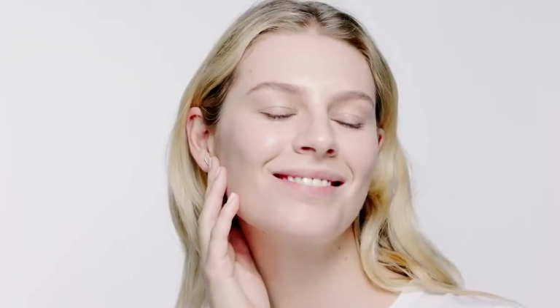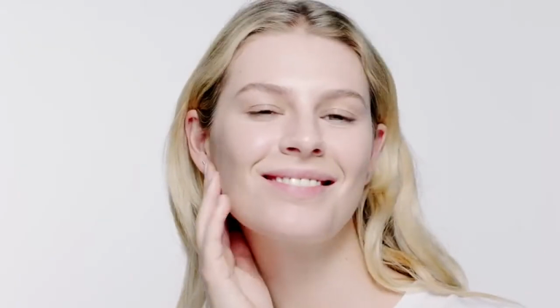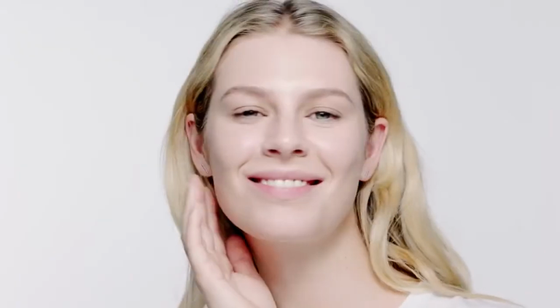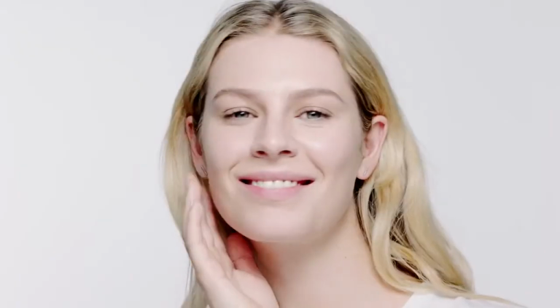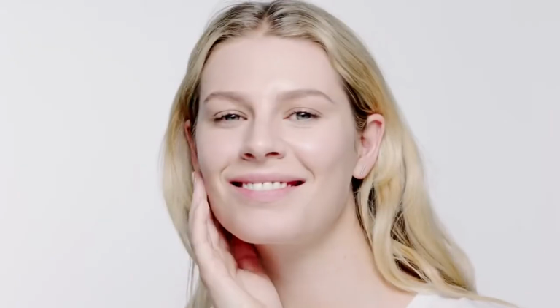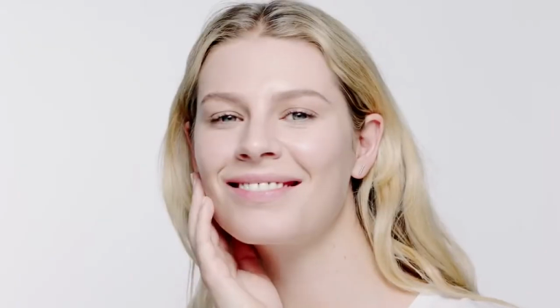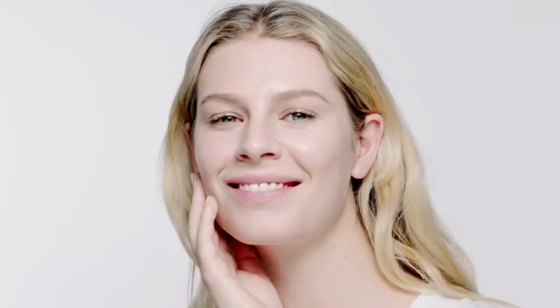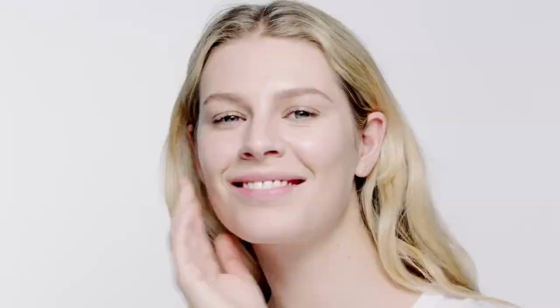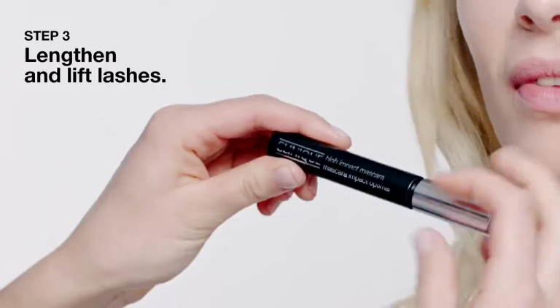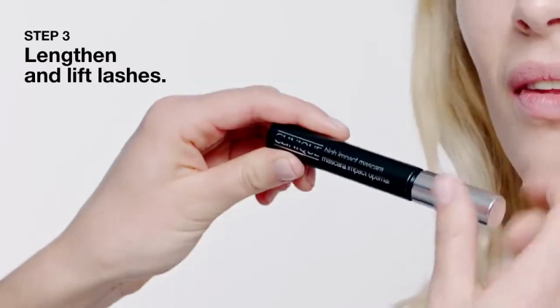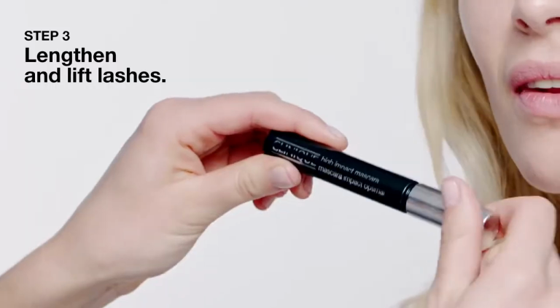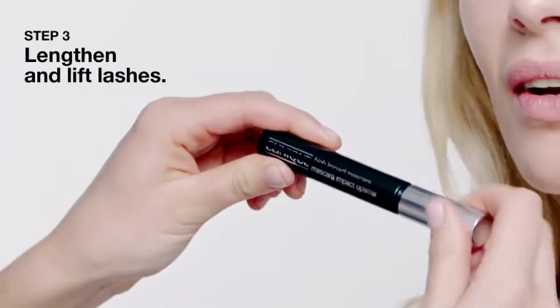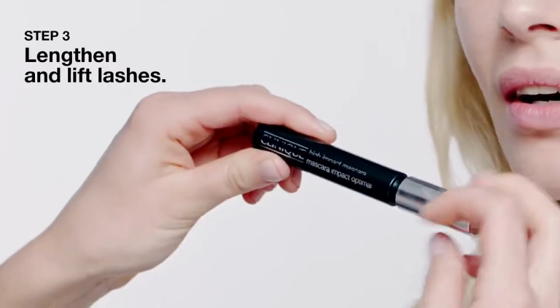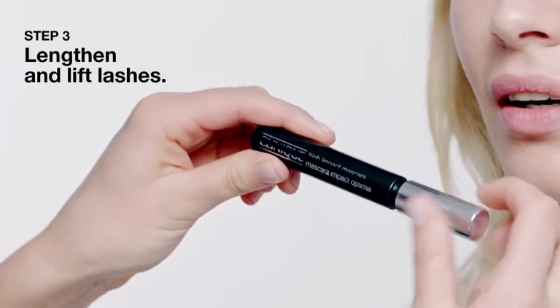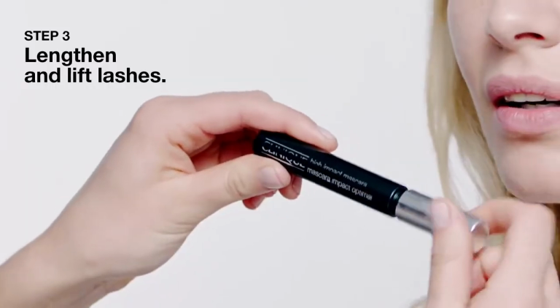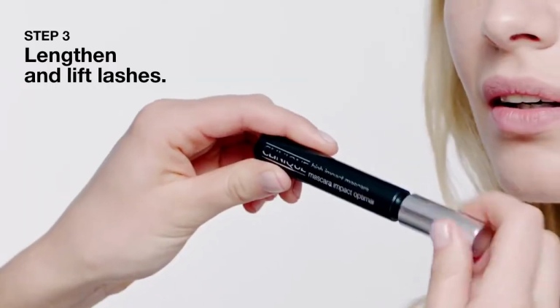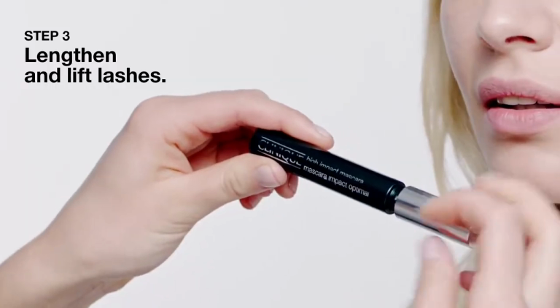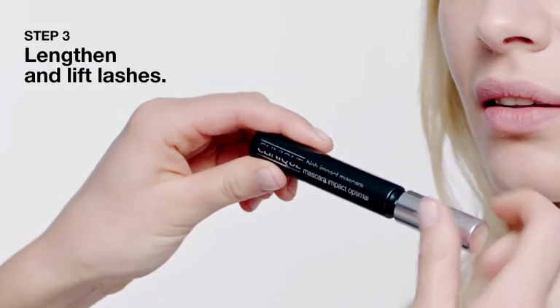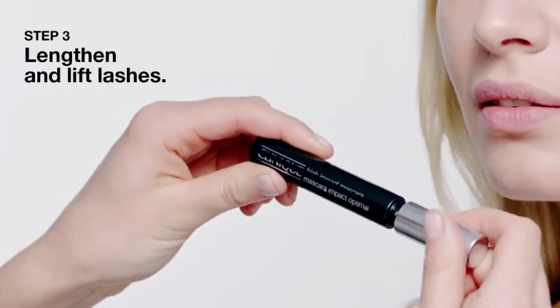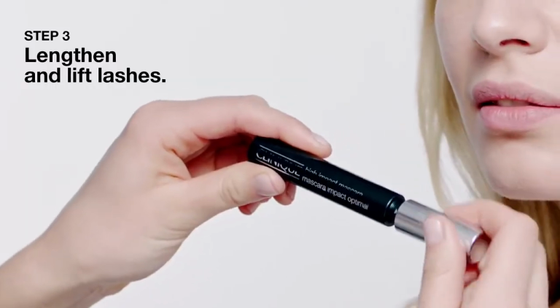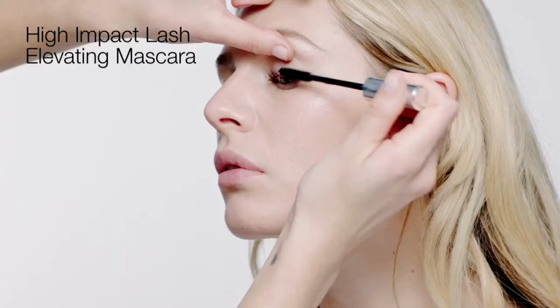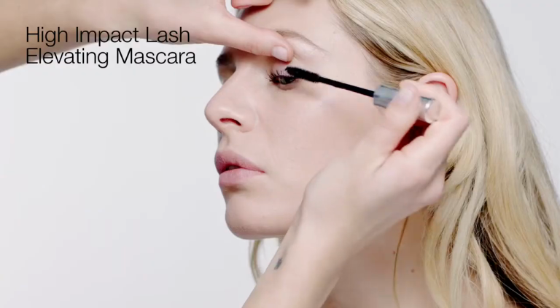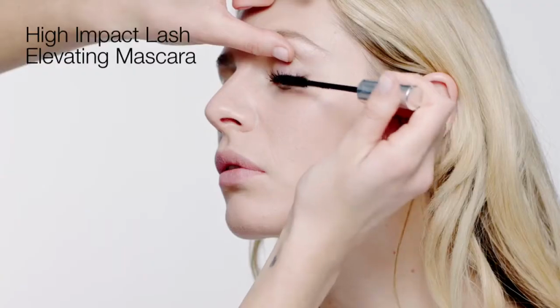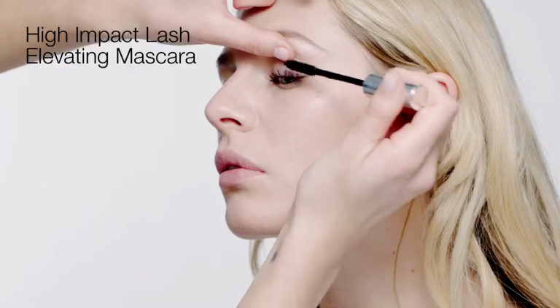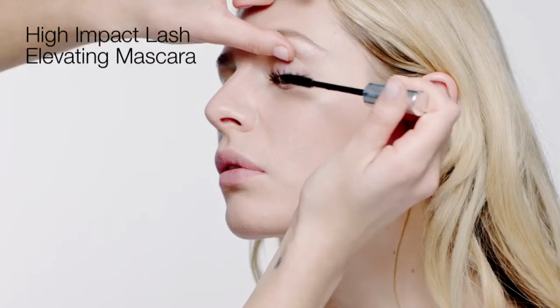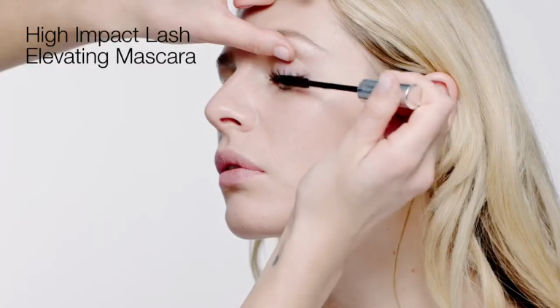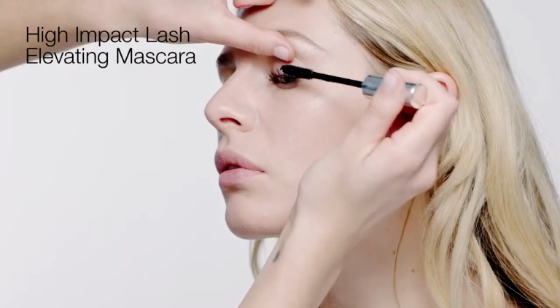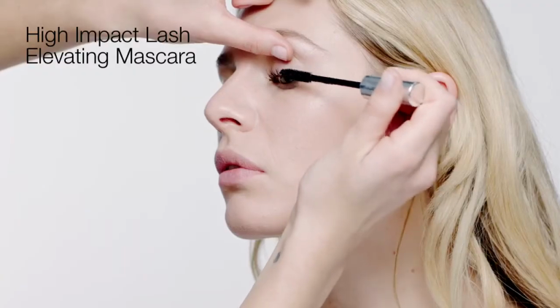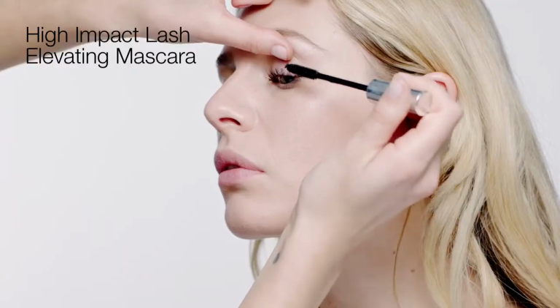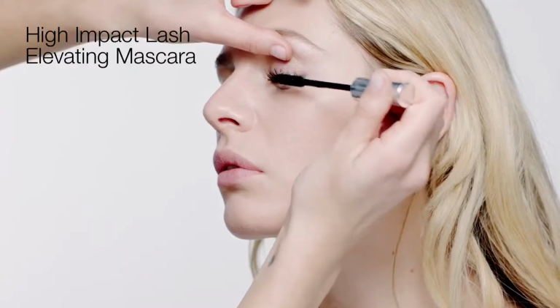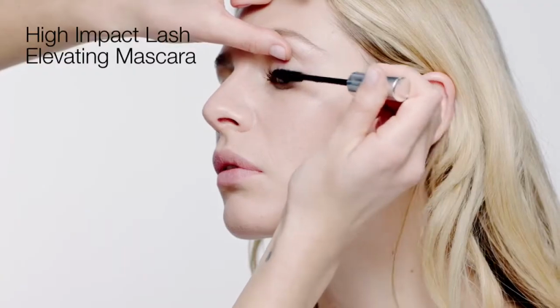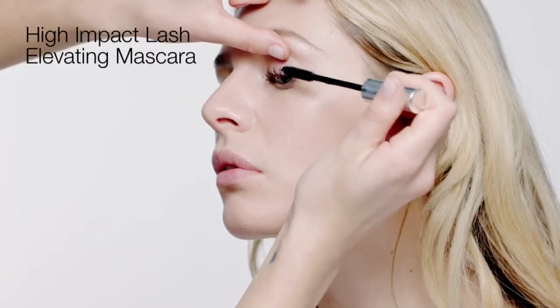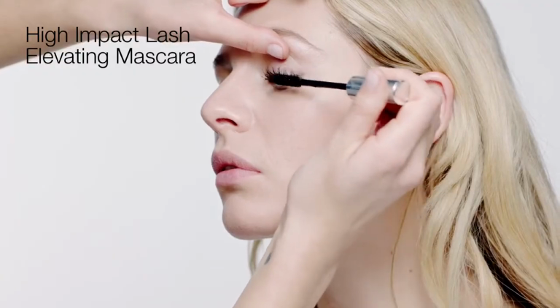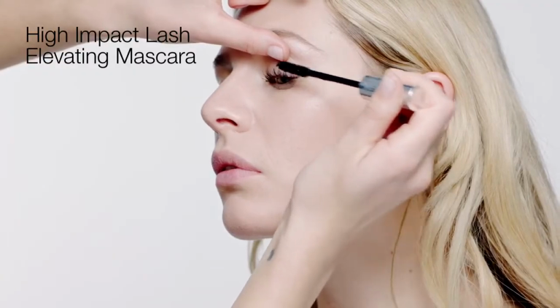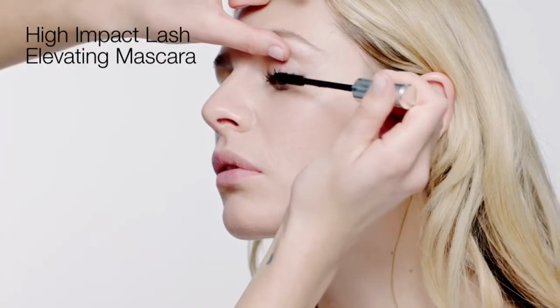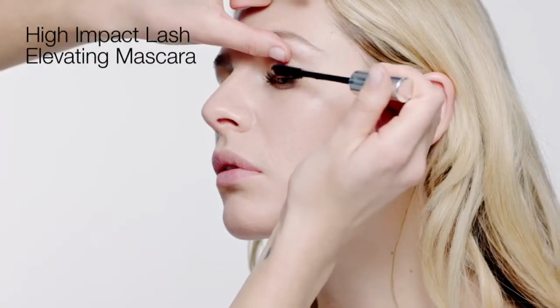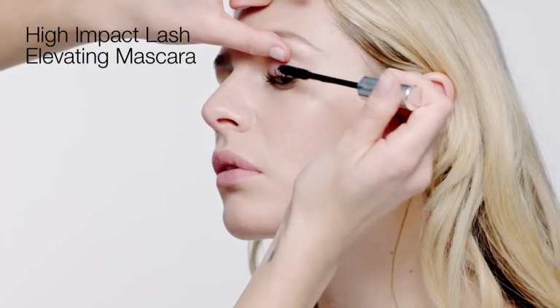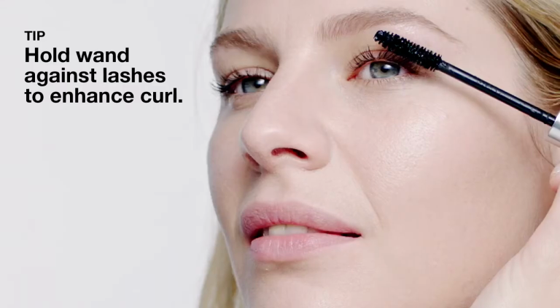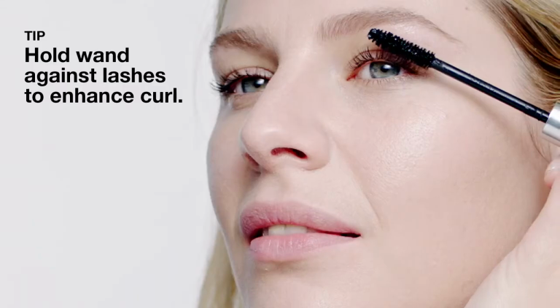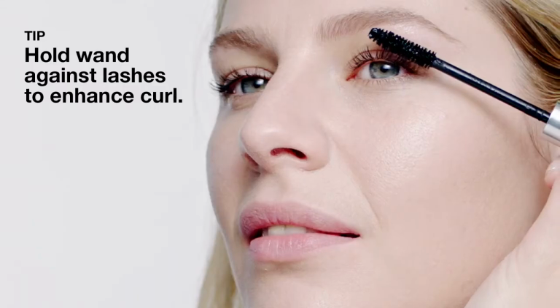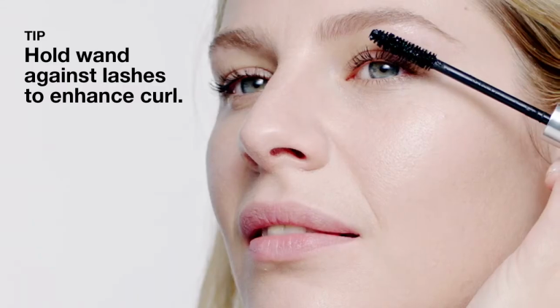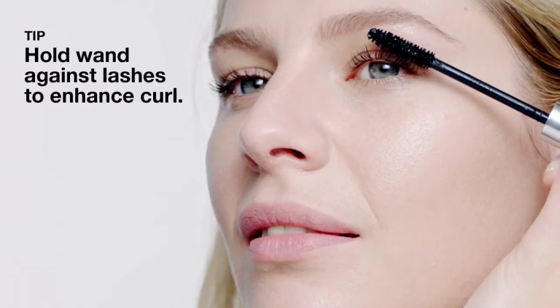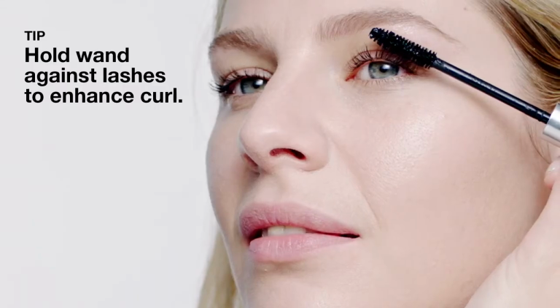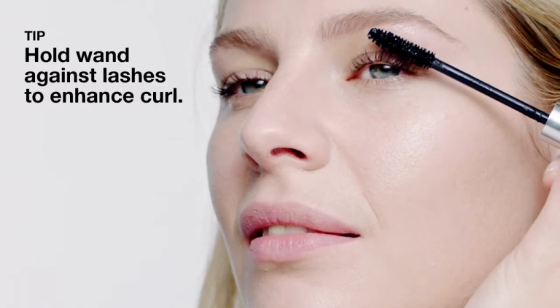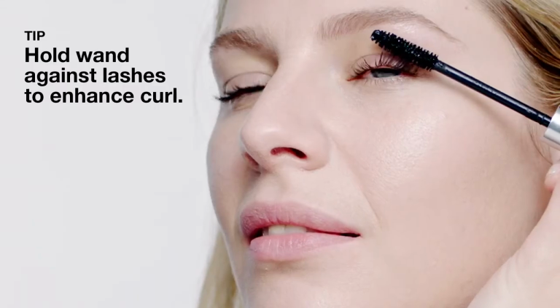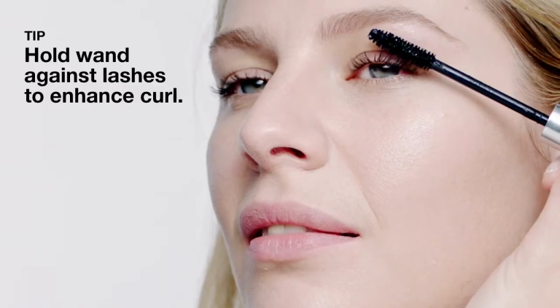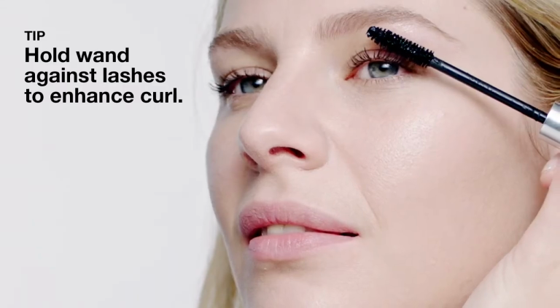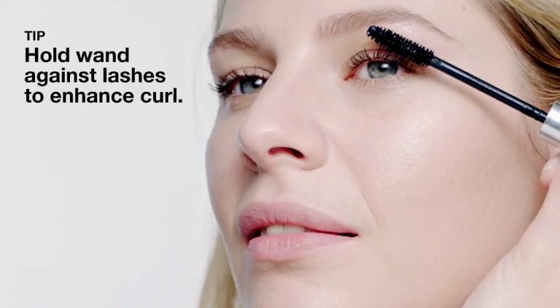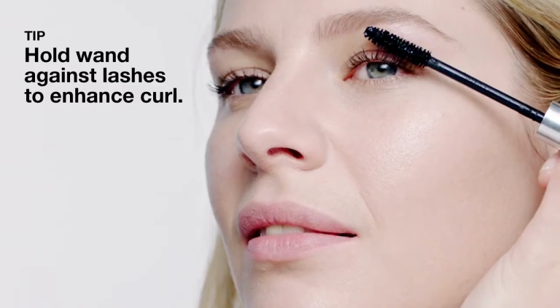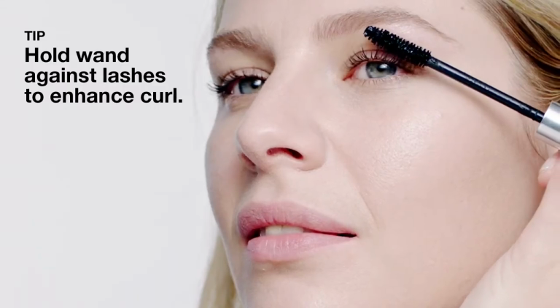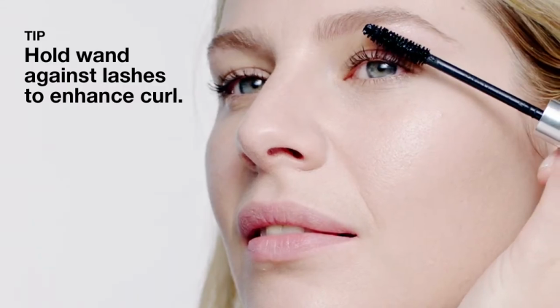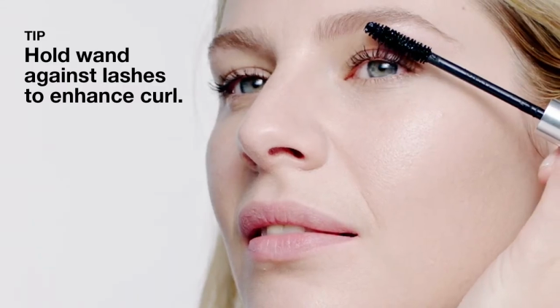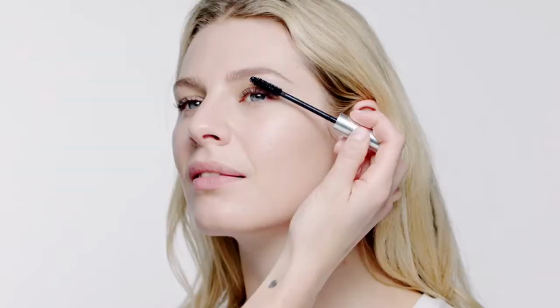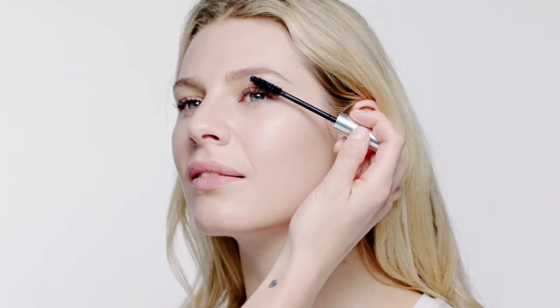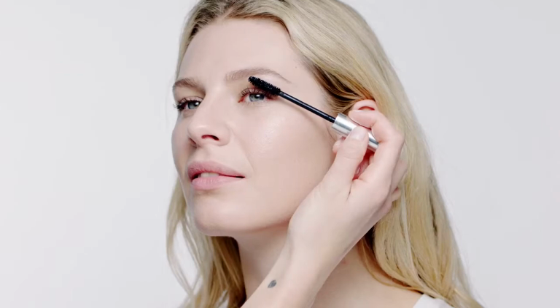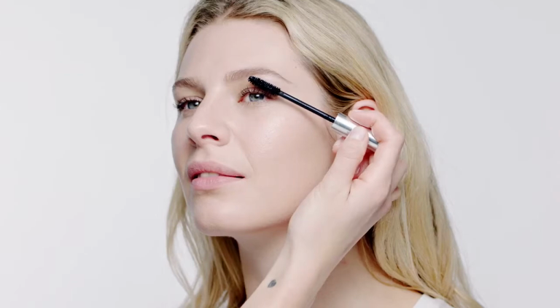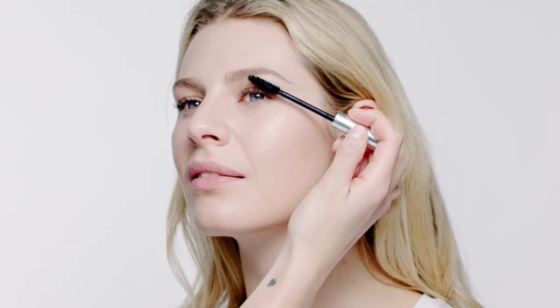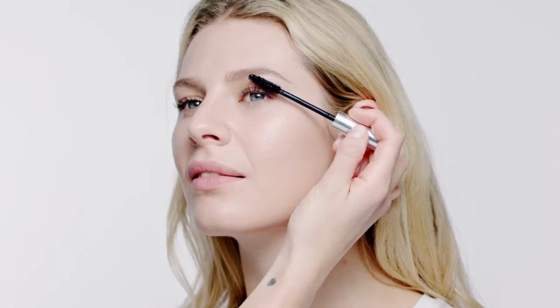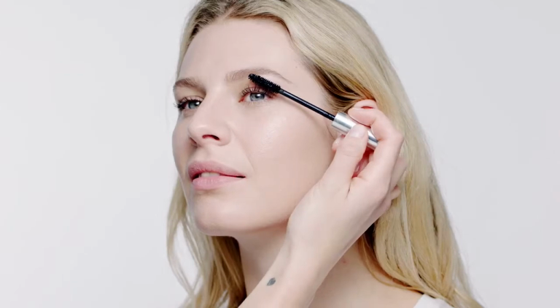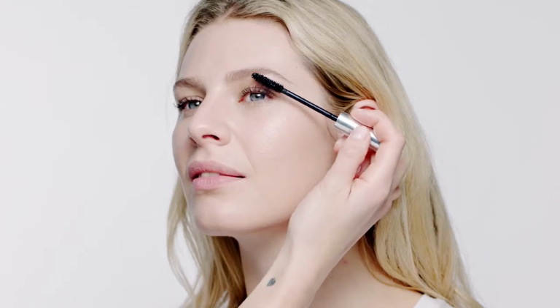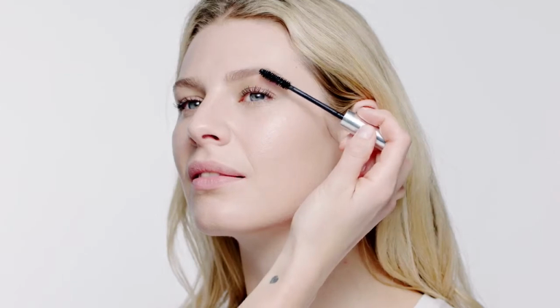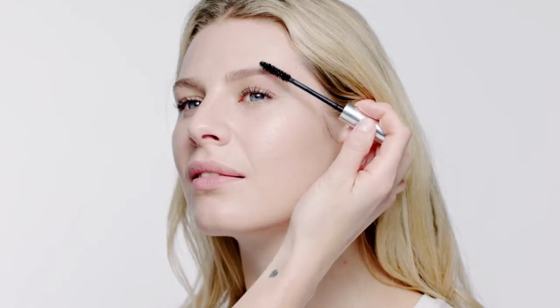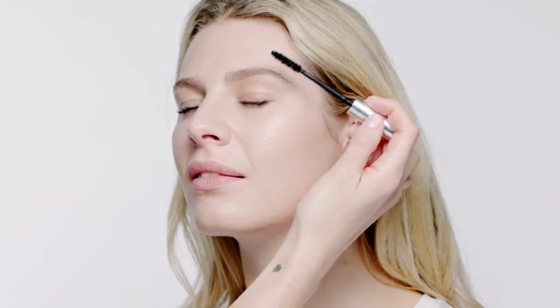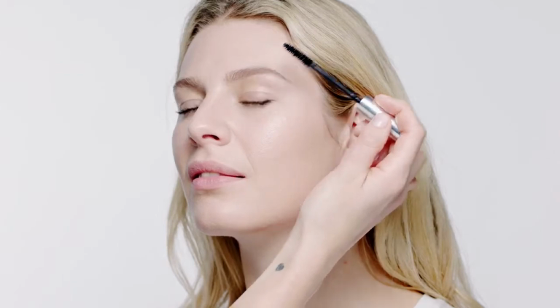Step 3, lengthen and lift lashes. High Impact Lash Elevating Mascara. Tip: hold wand against lashes to enhance curl.